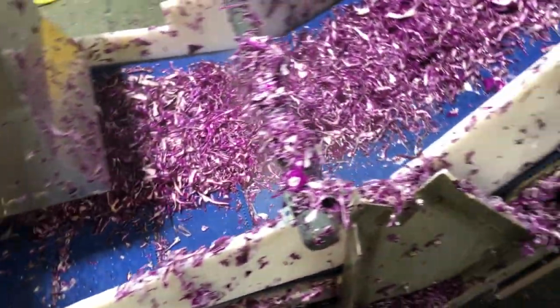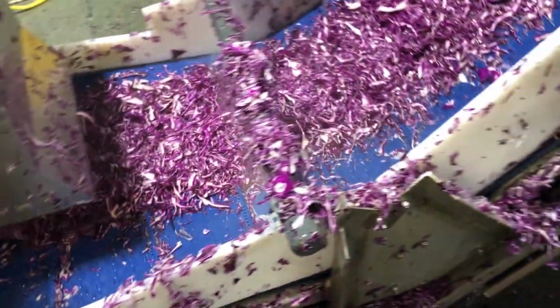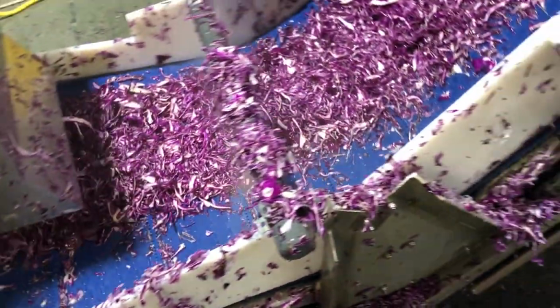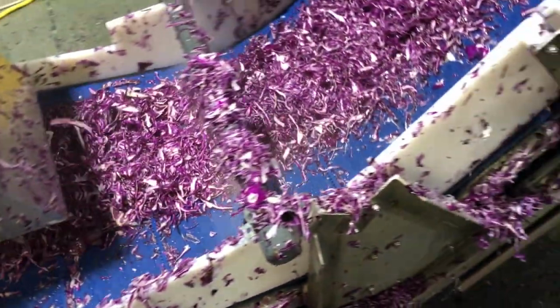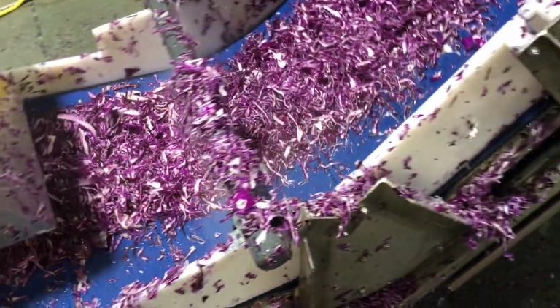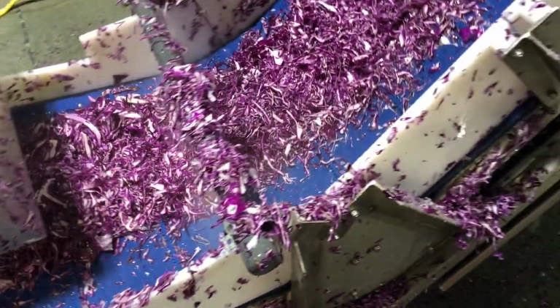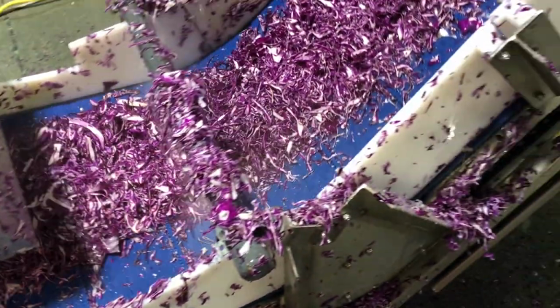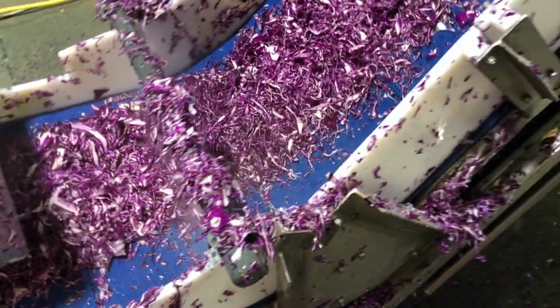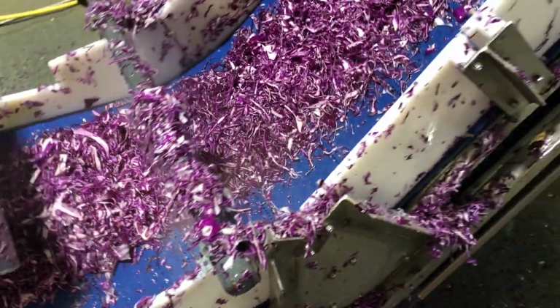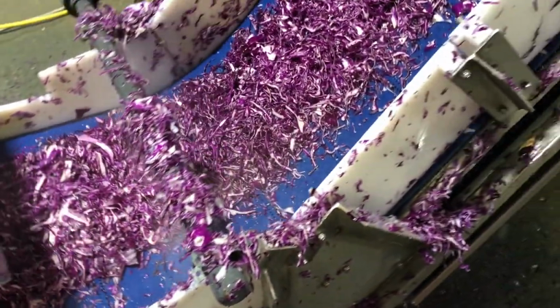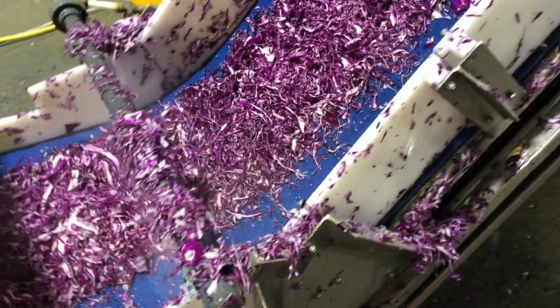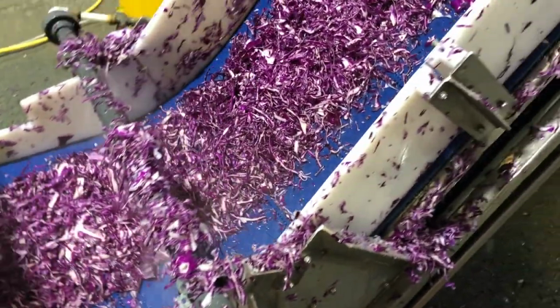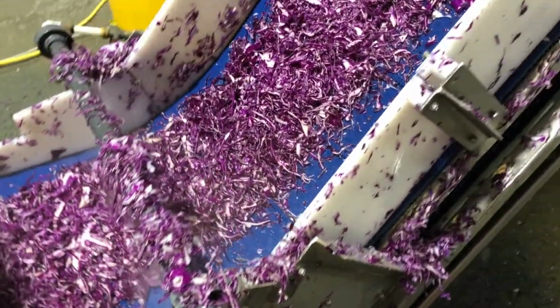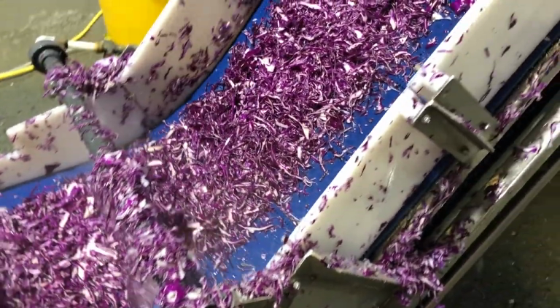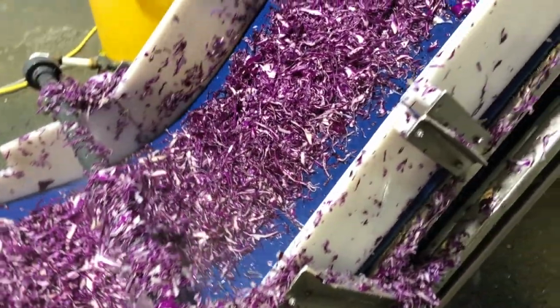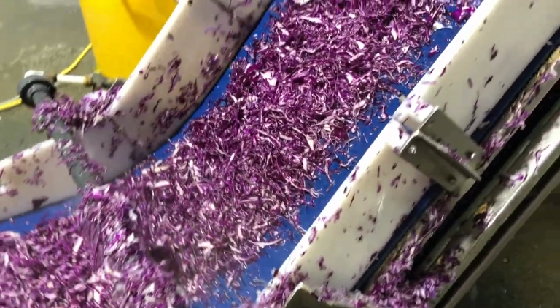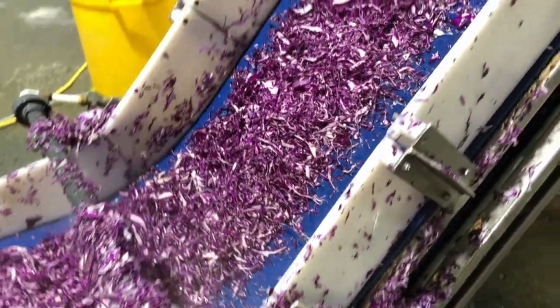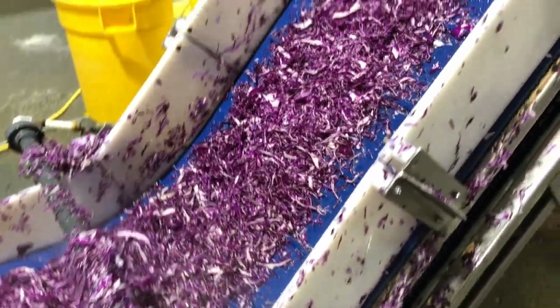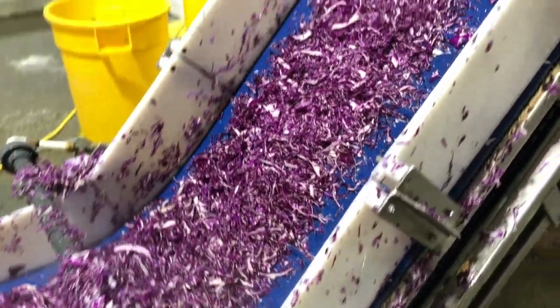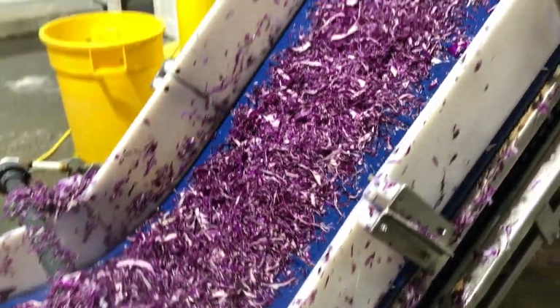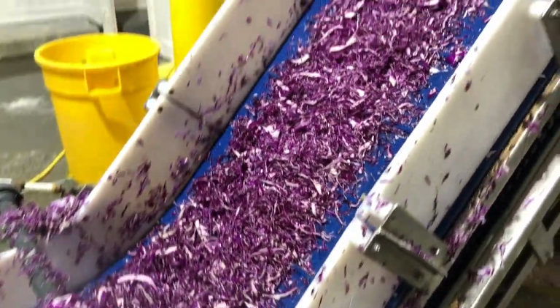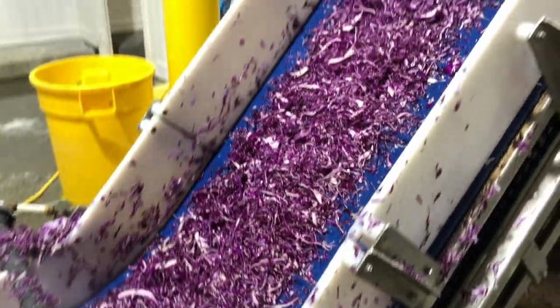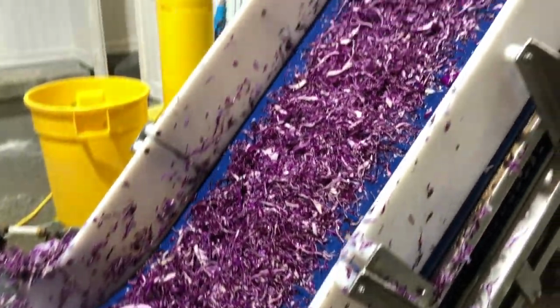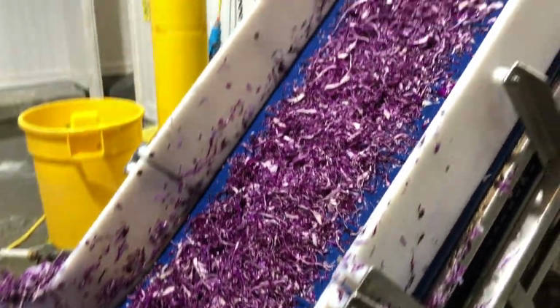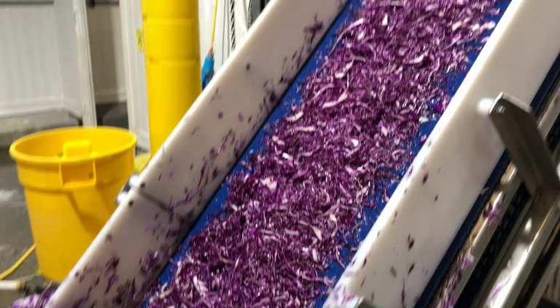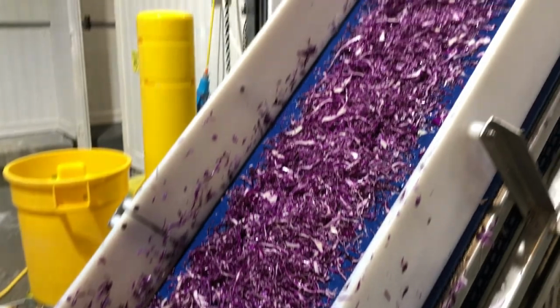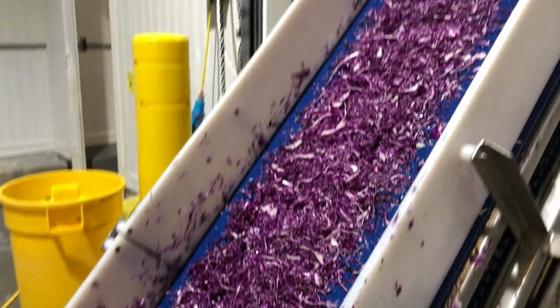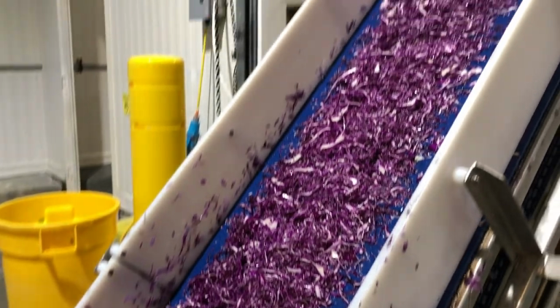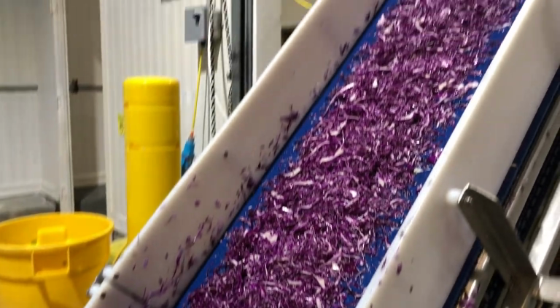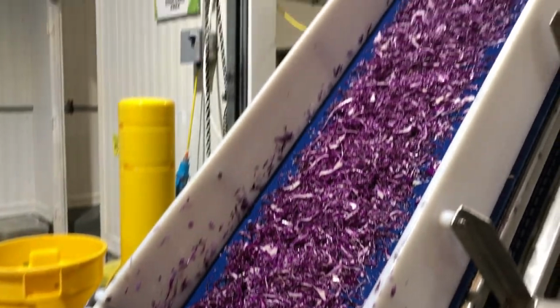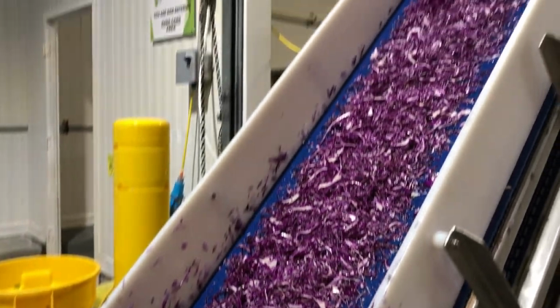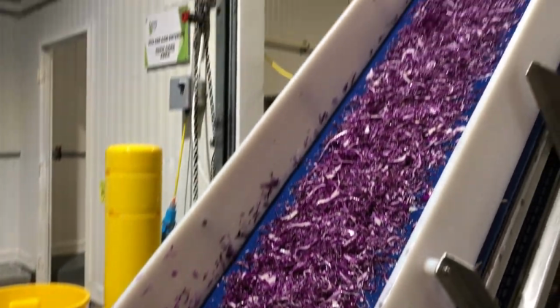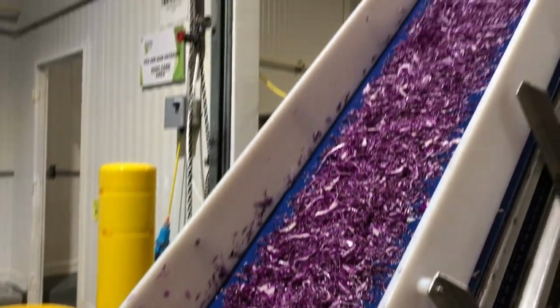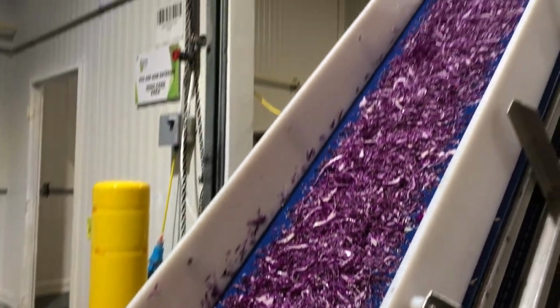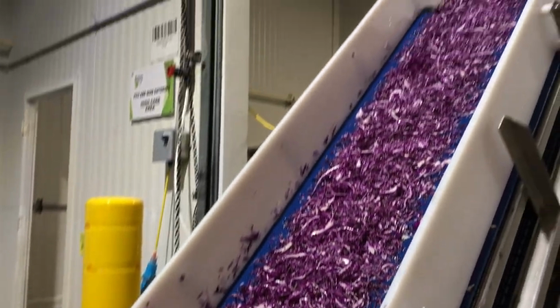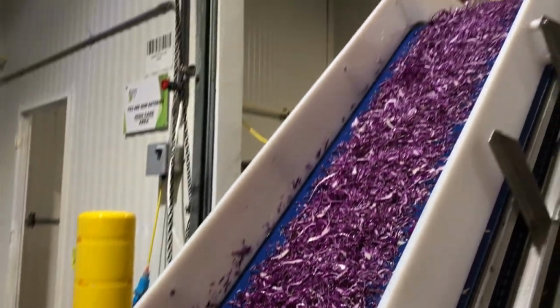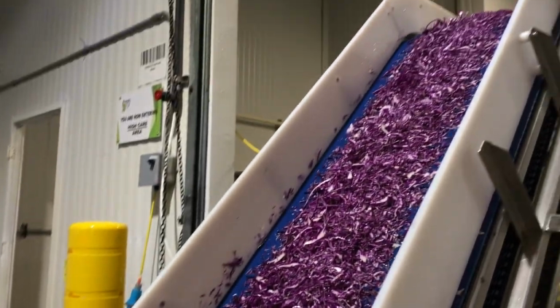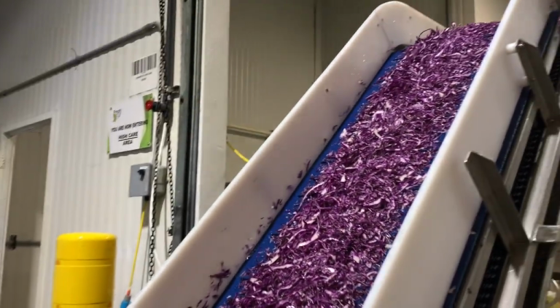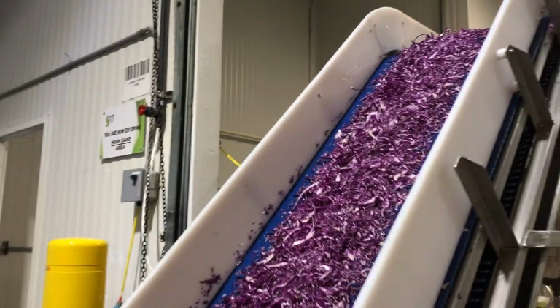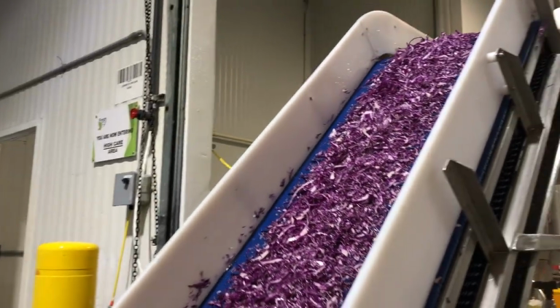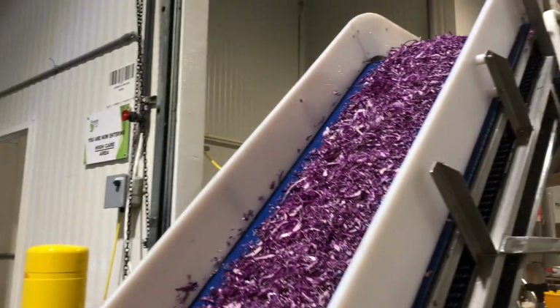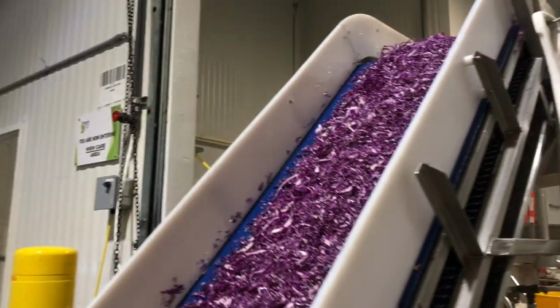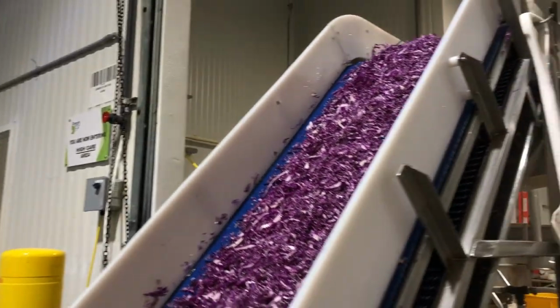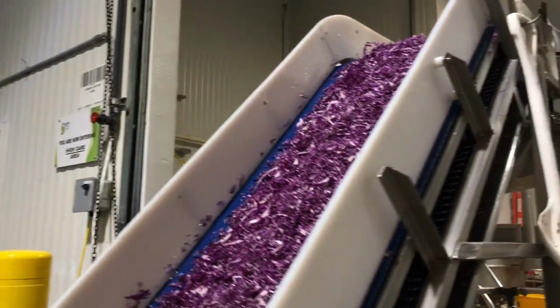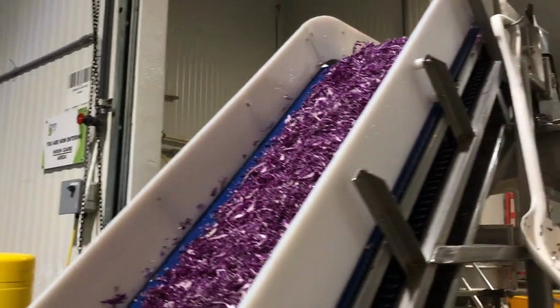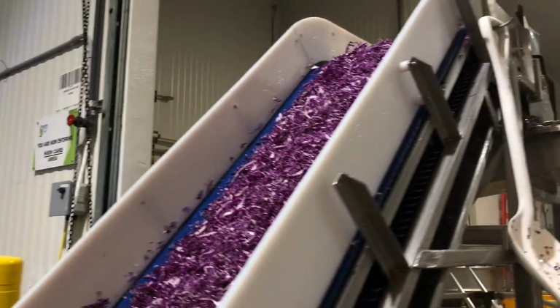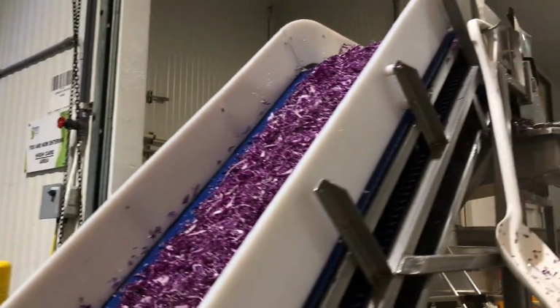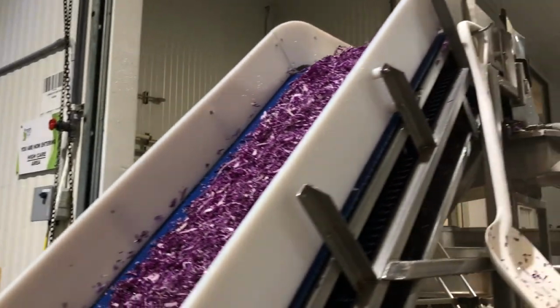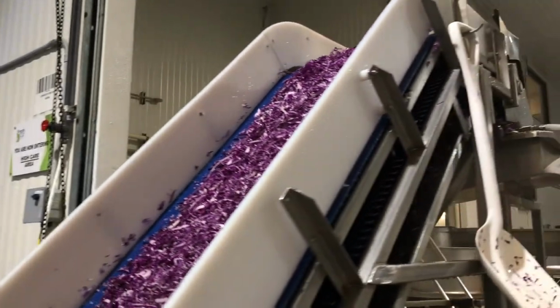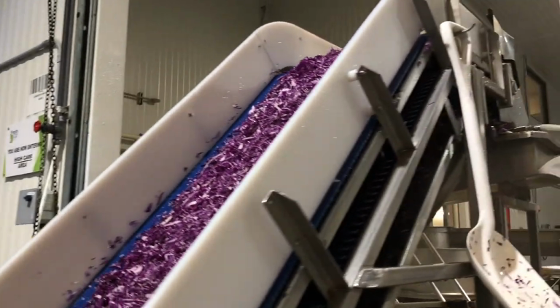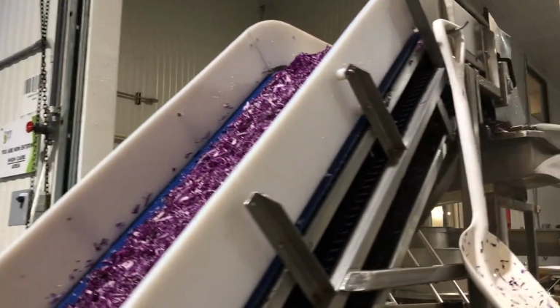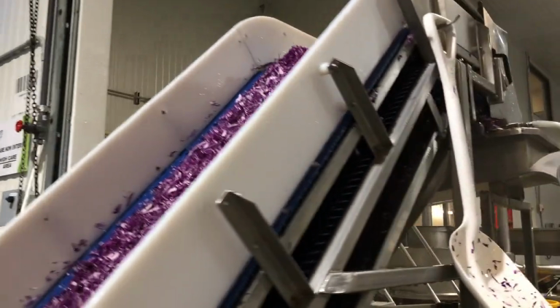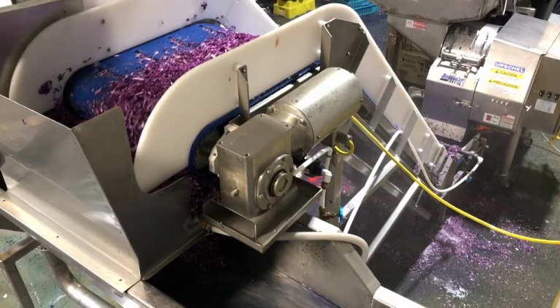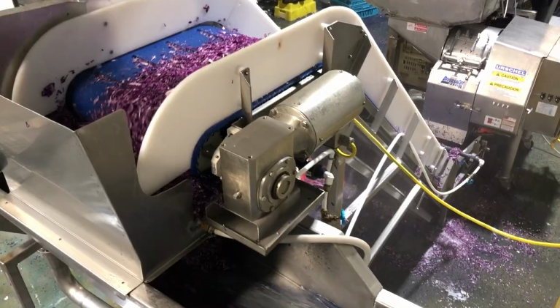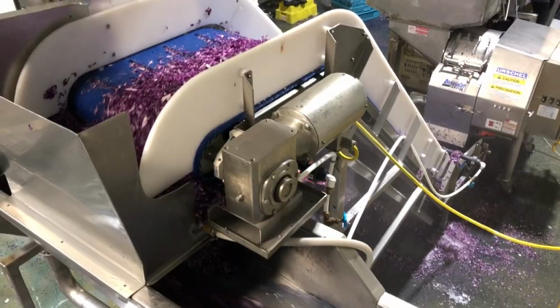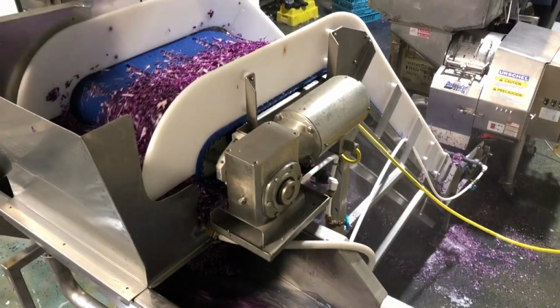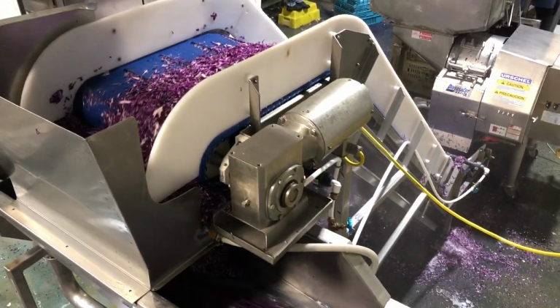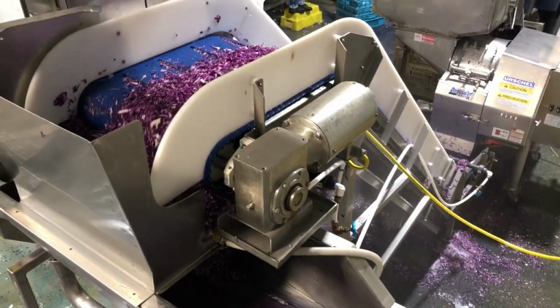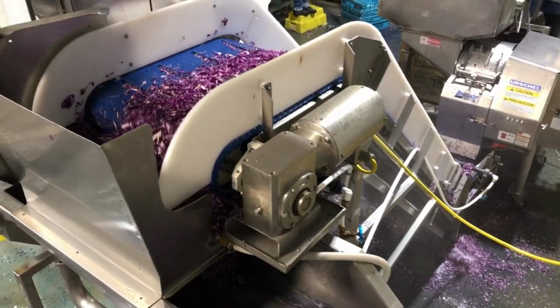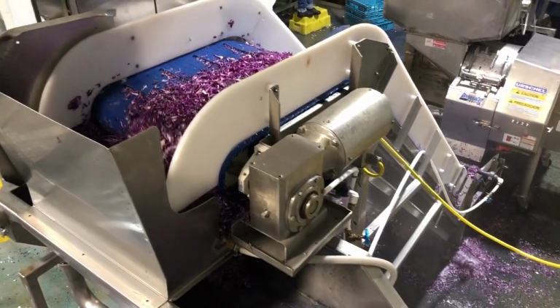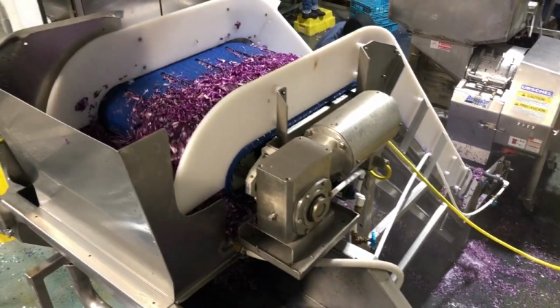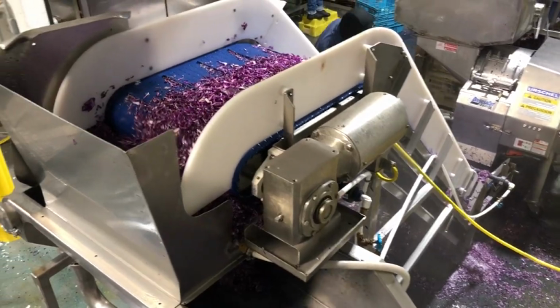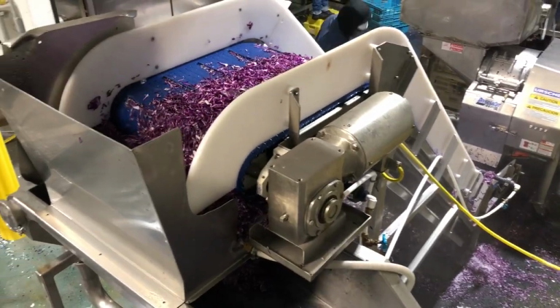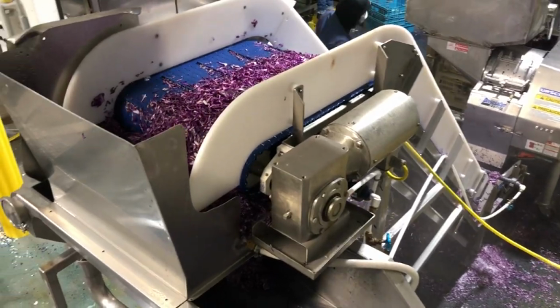The heads of cabbage then pass through the slicing machine where they are sliced to the size outlined in the customer specification.